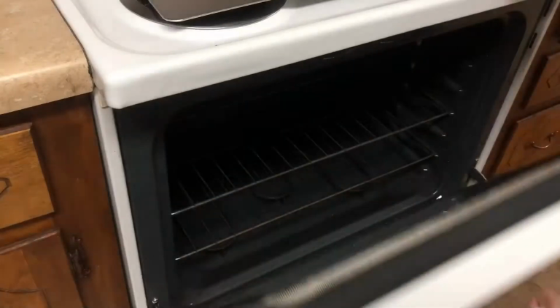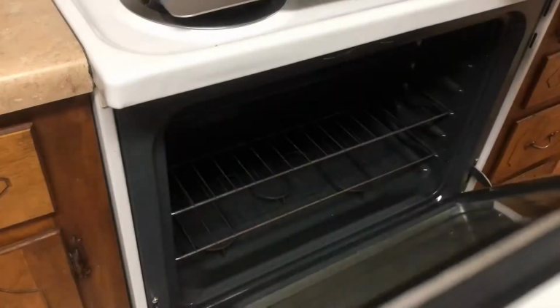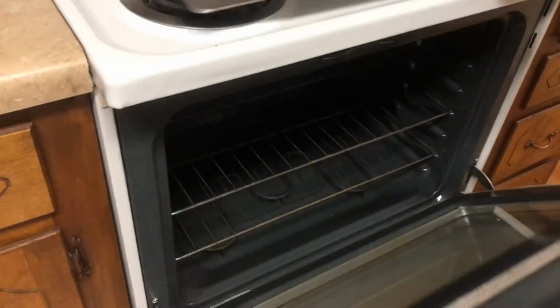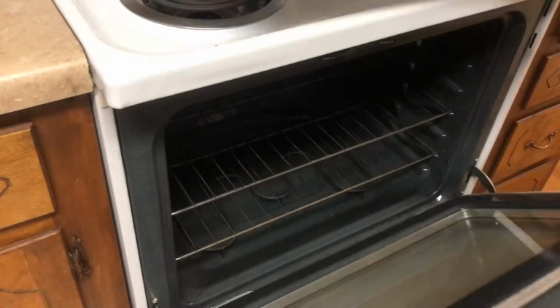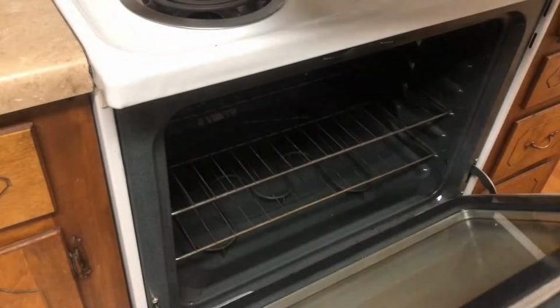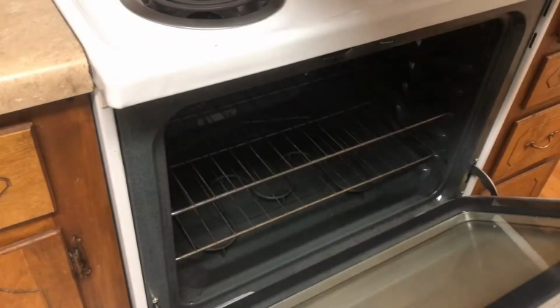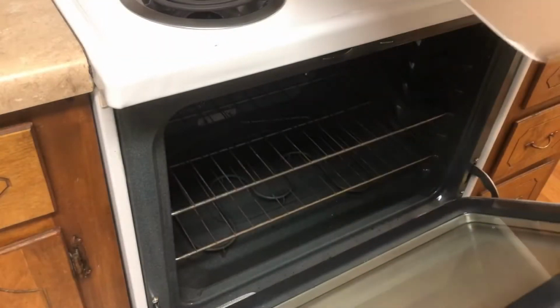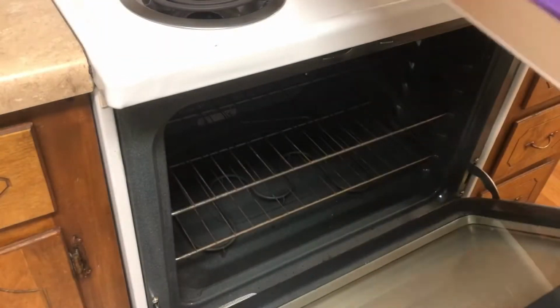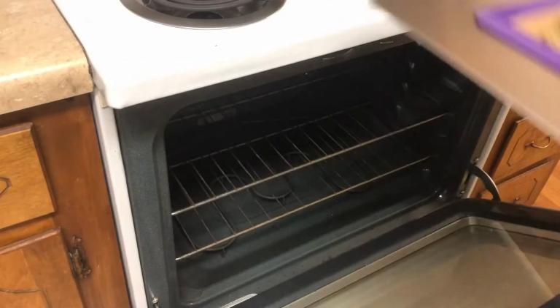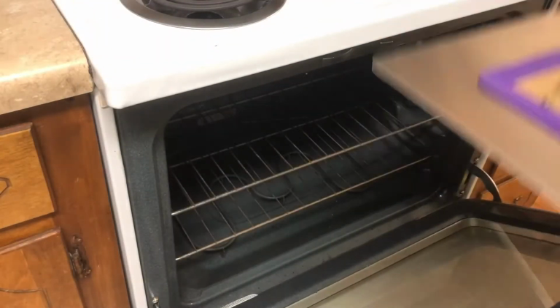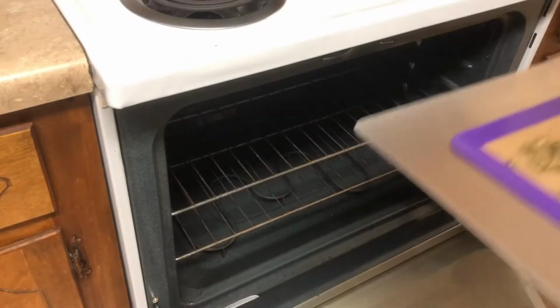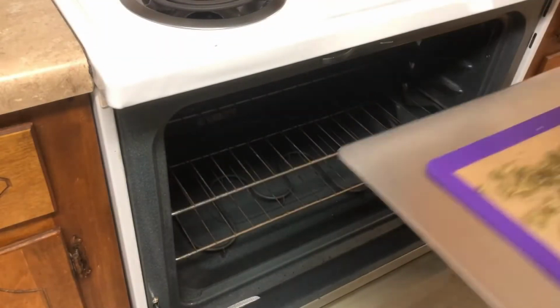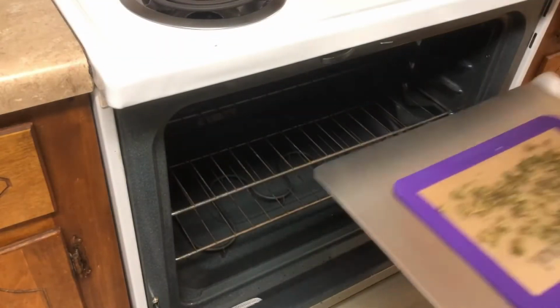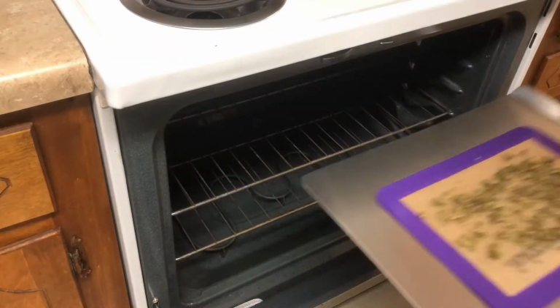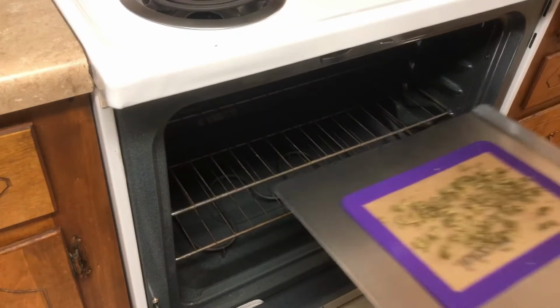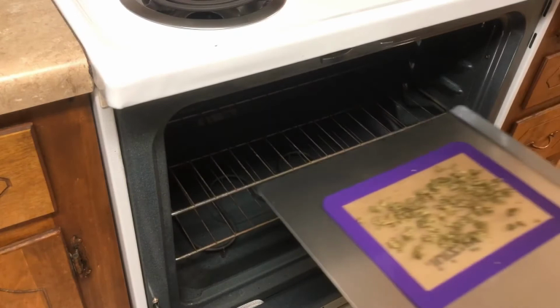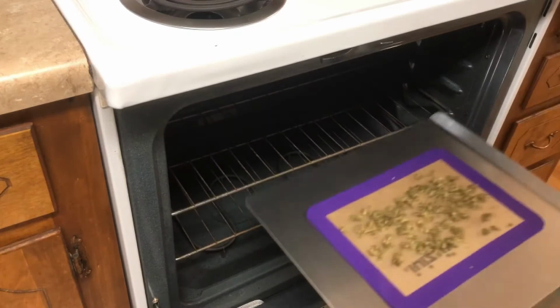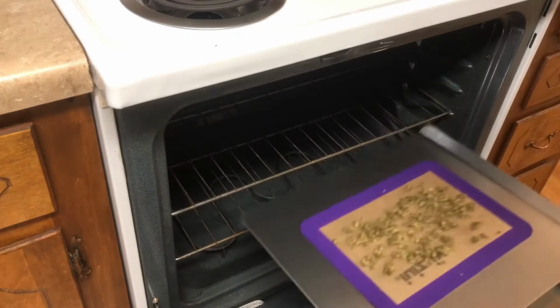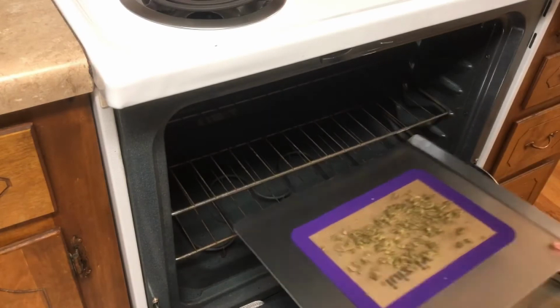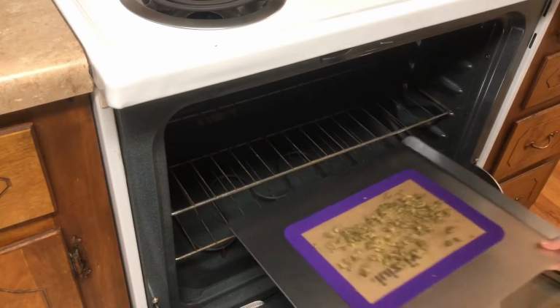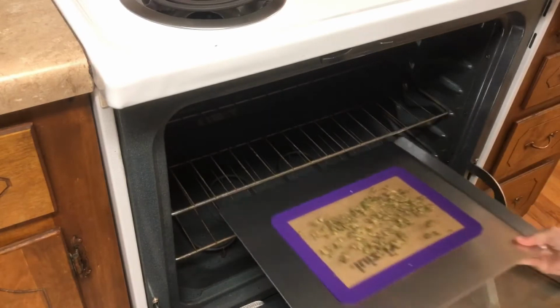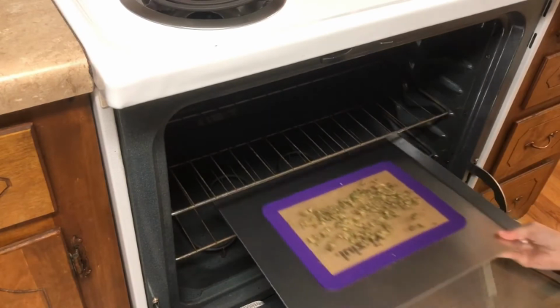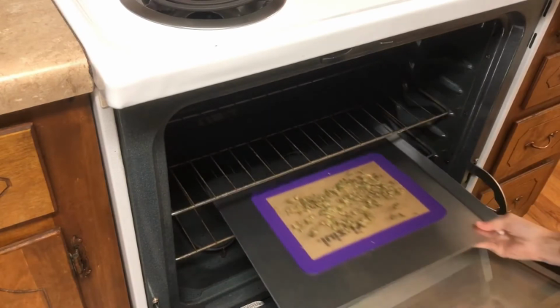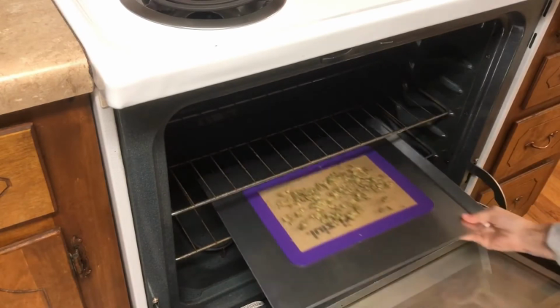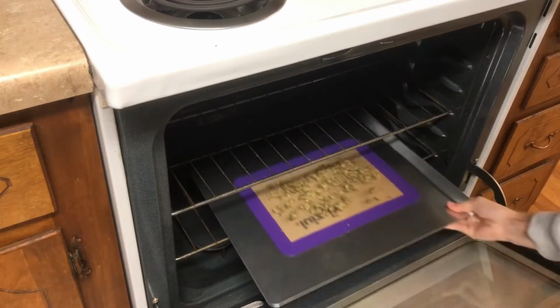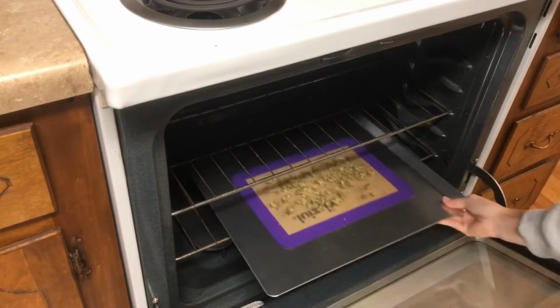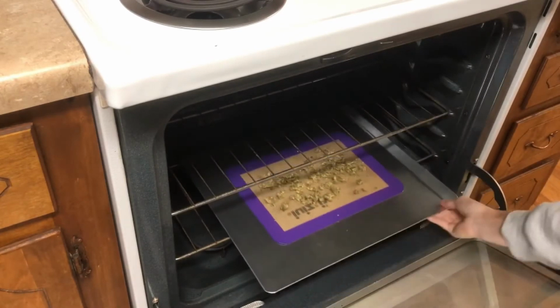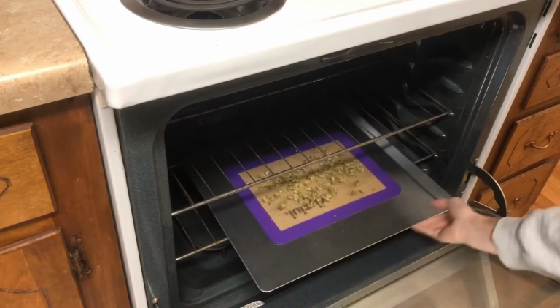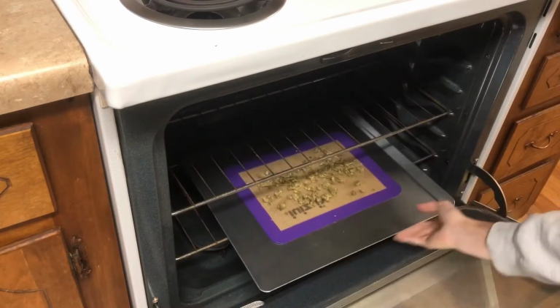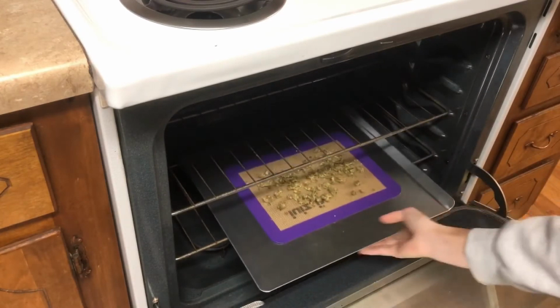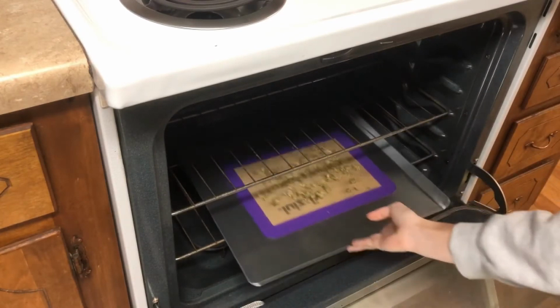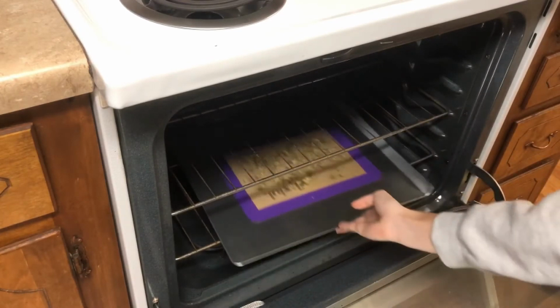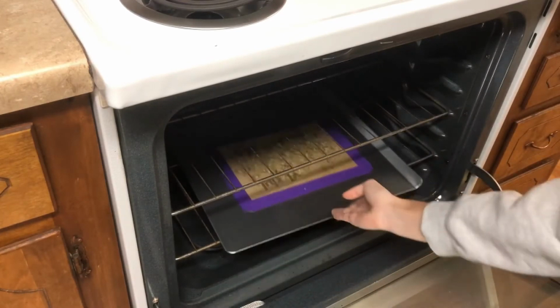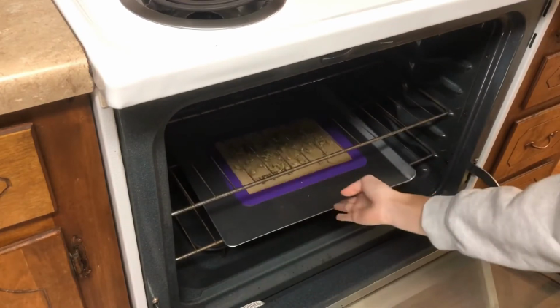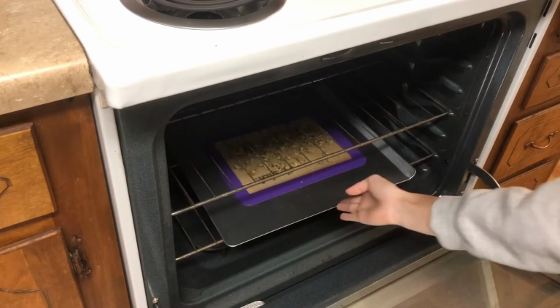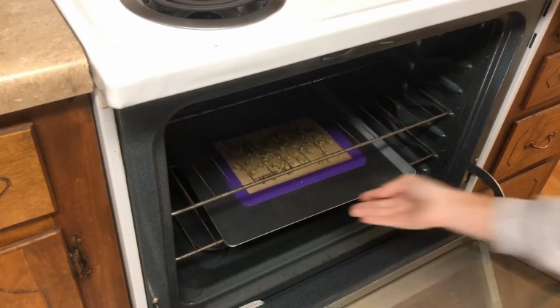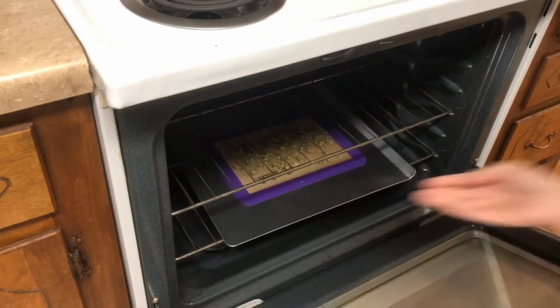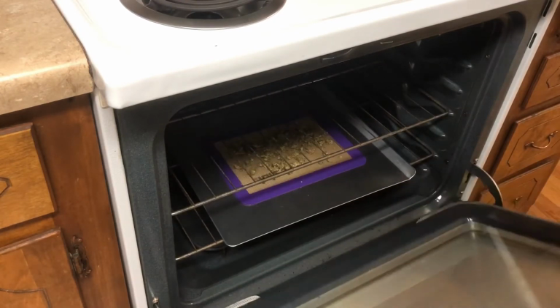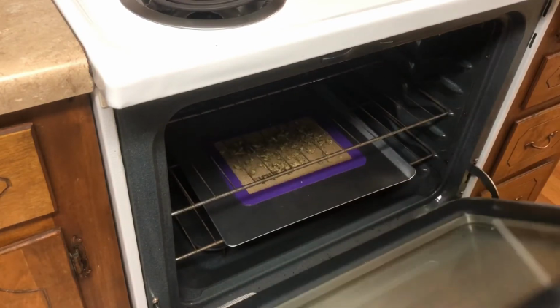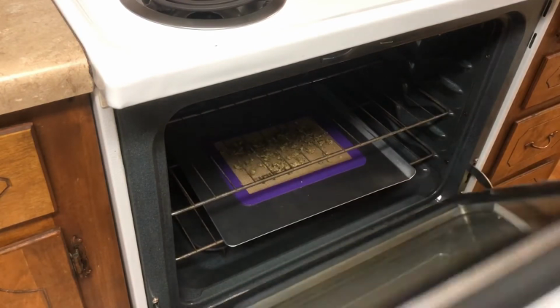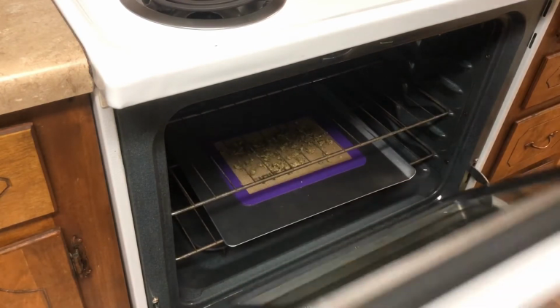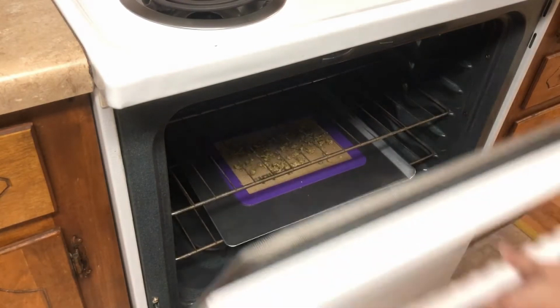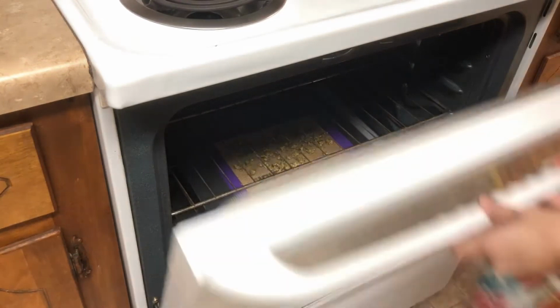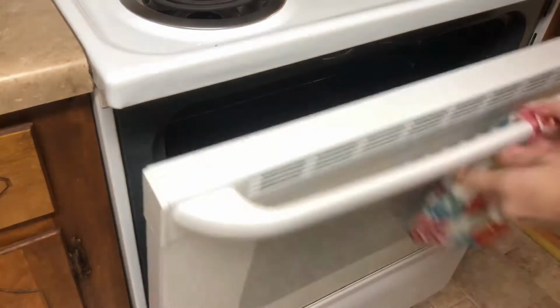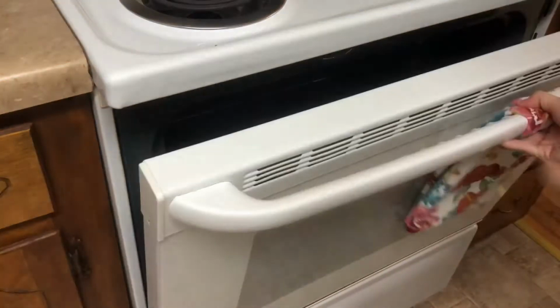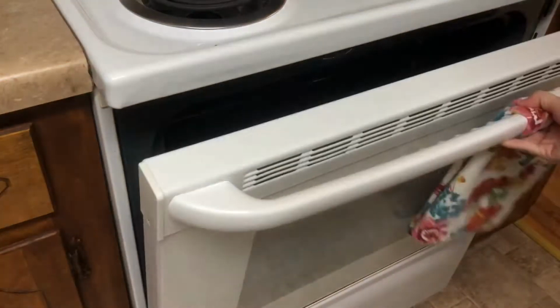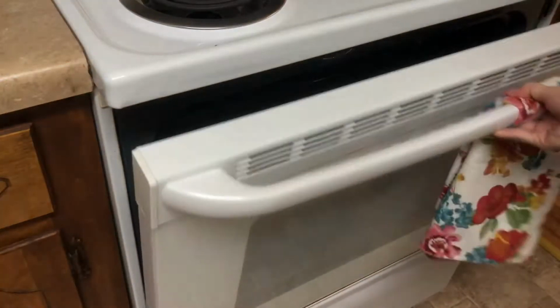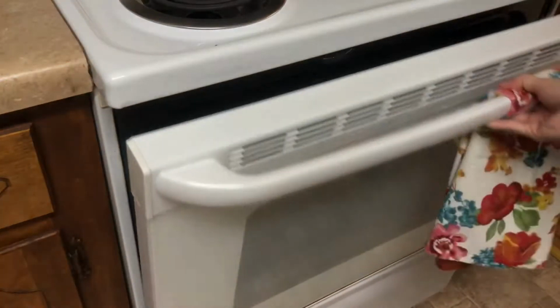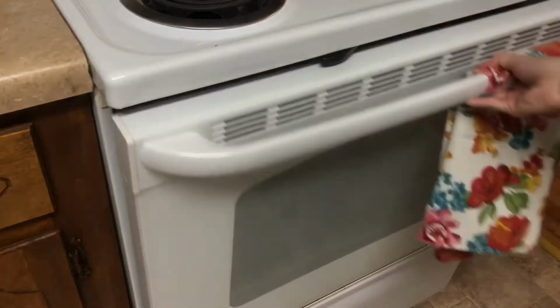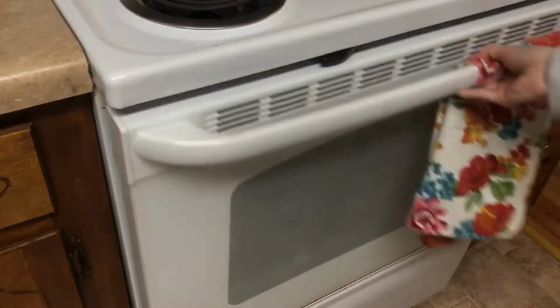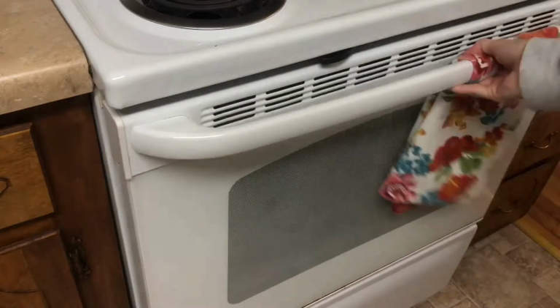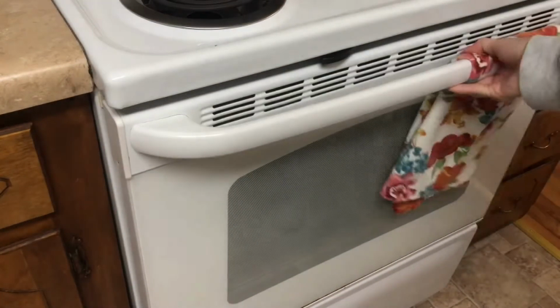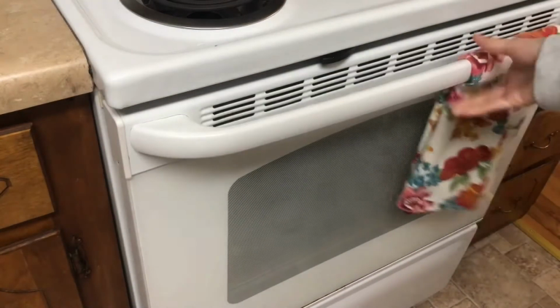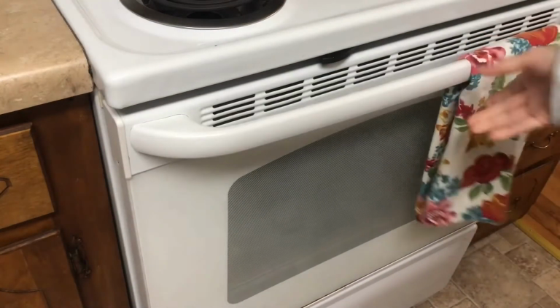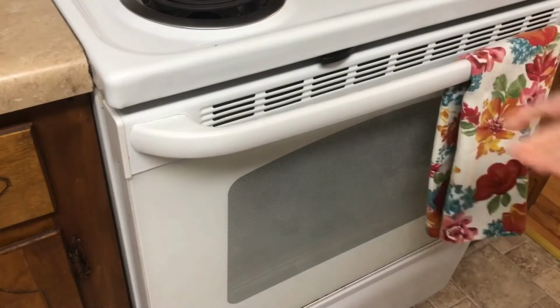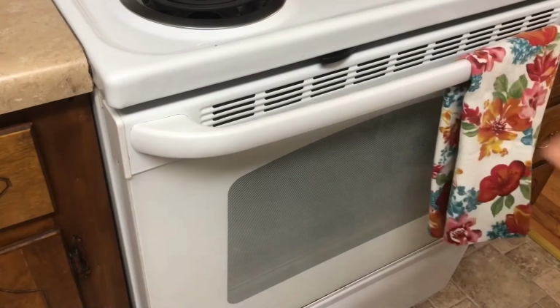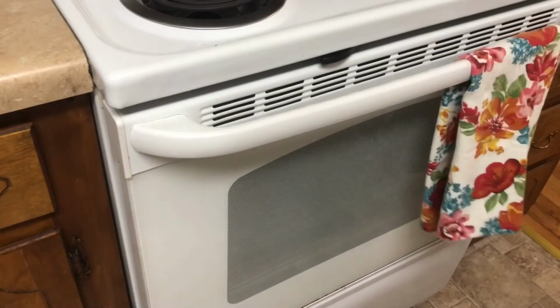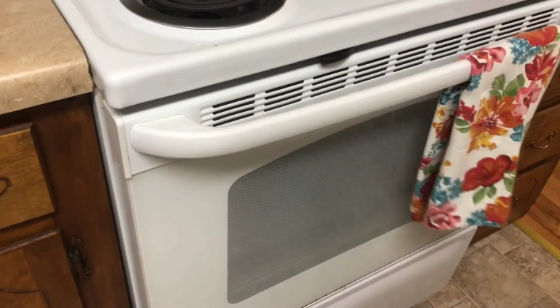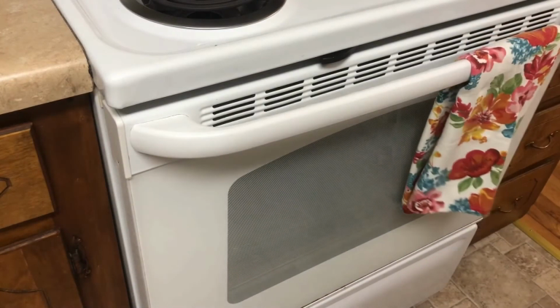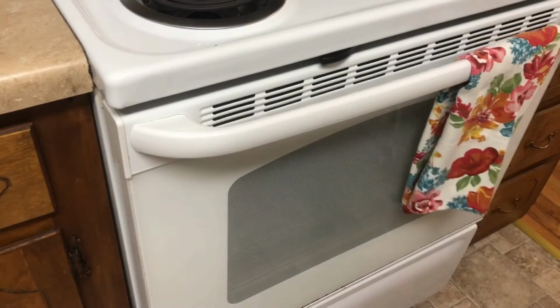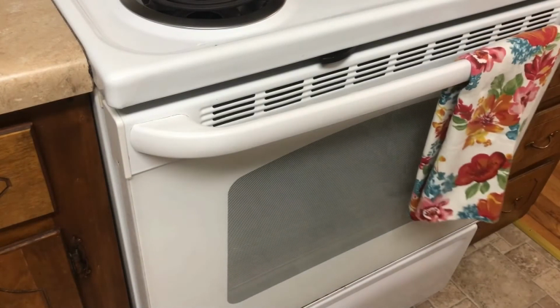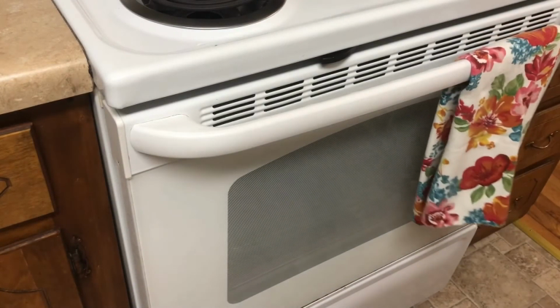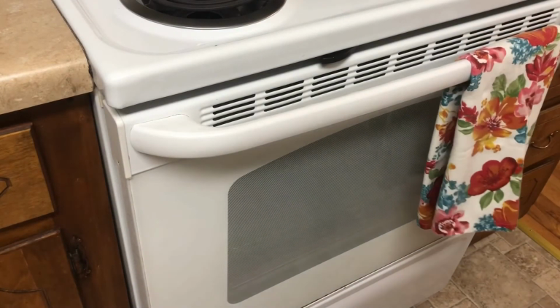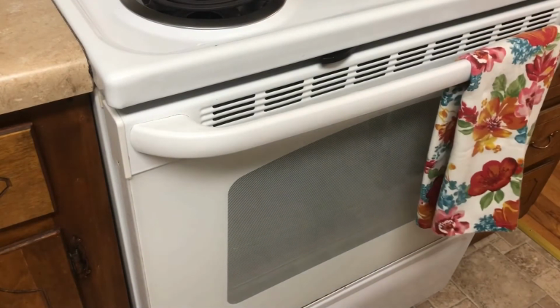When my oven is ready, I'm going to put it in for about 35 minutes, and while my weed is decarbing, I'm going to start melting my butter.